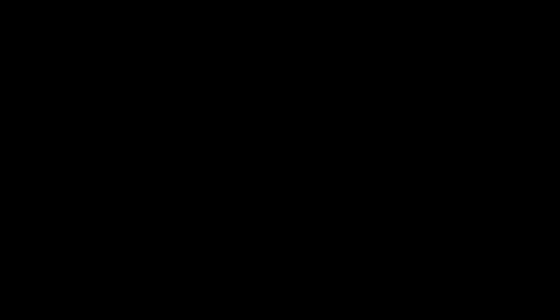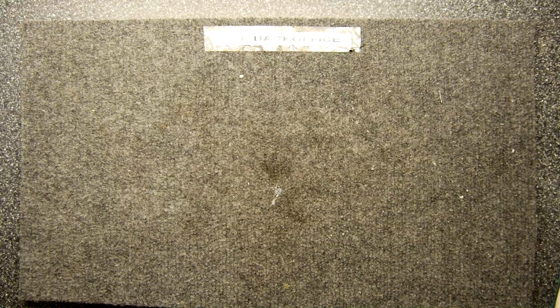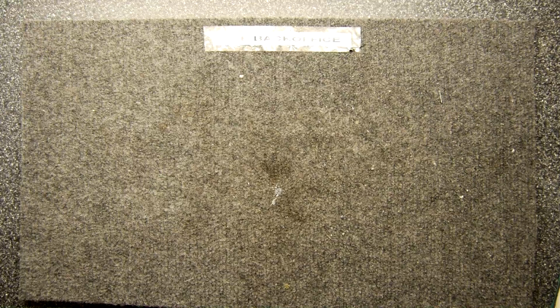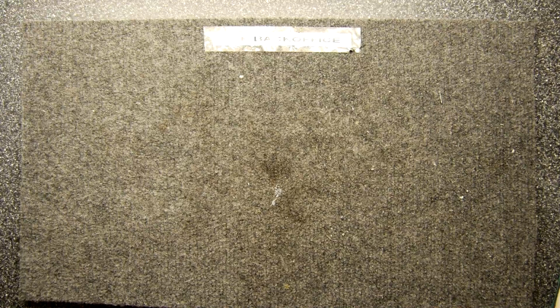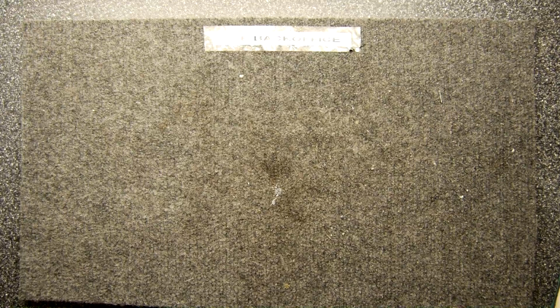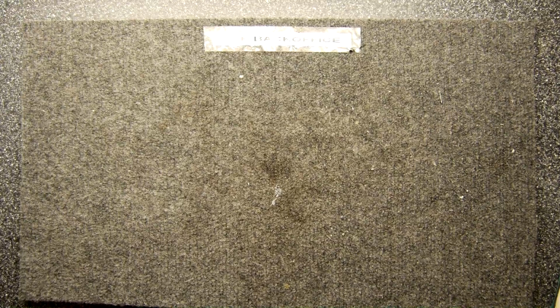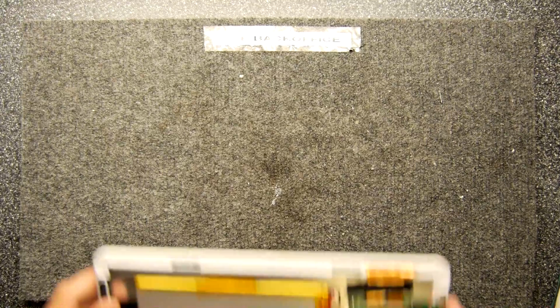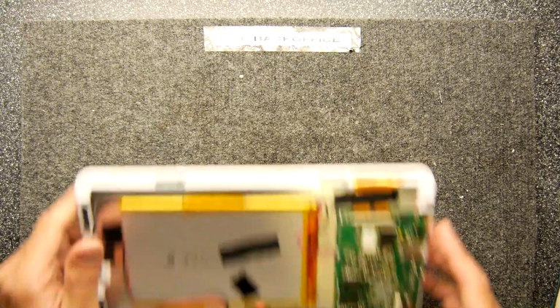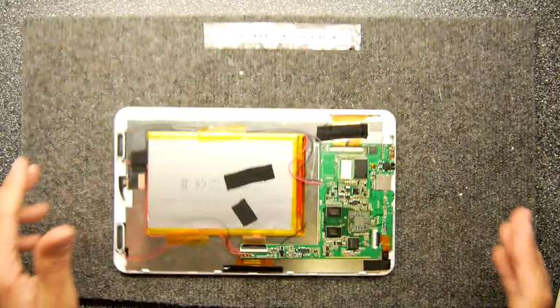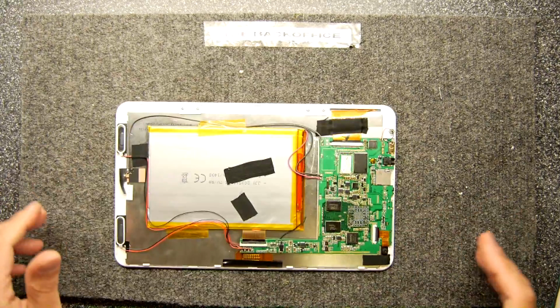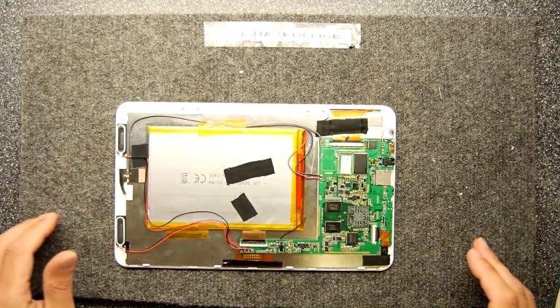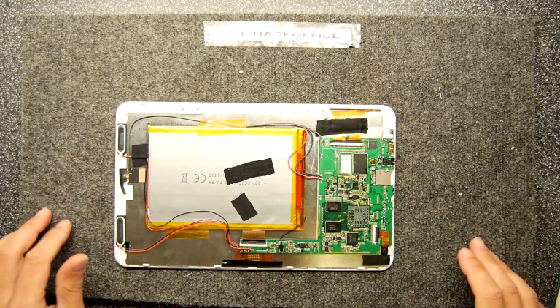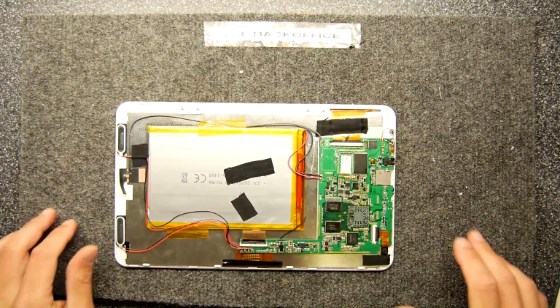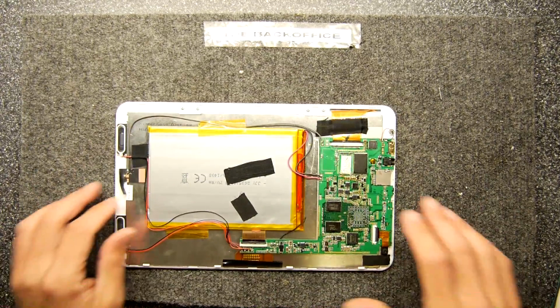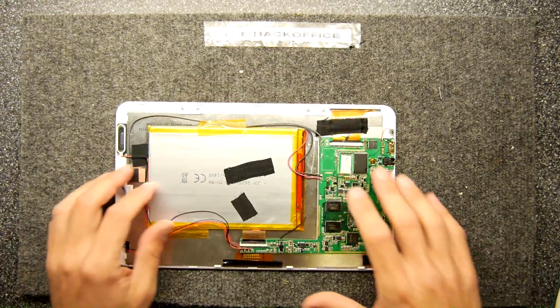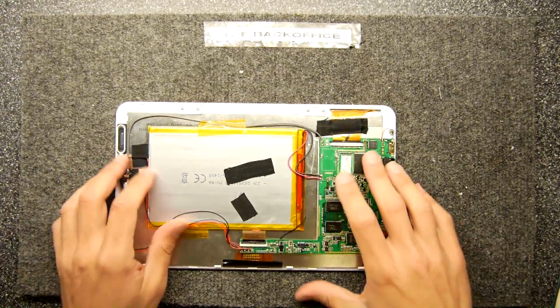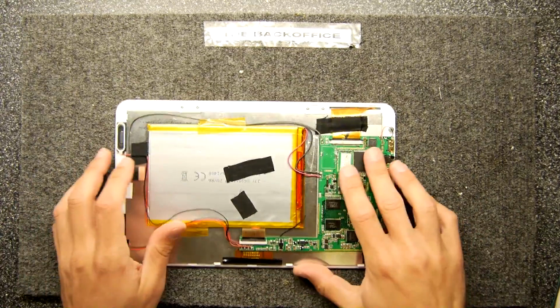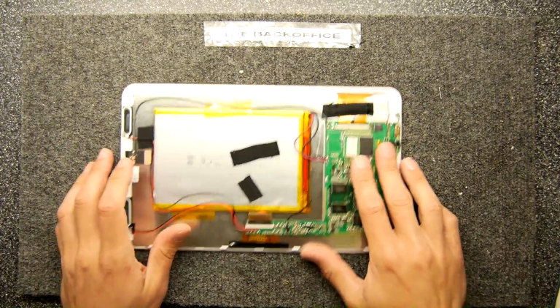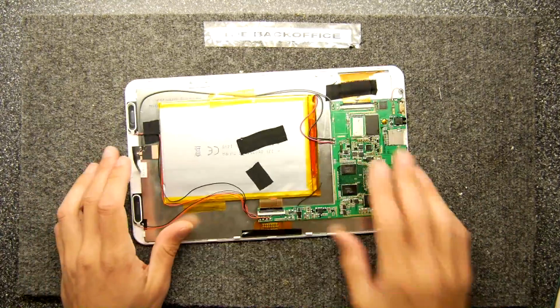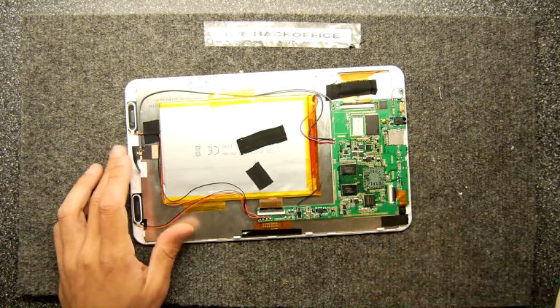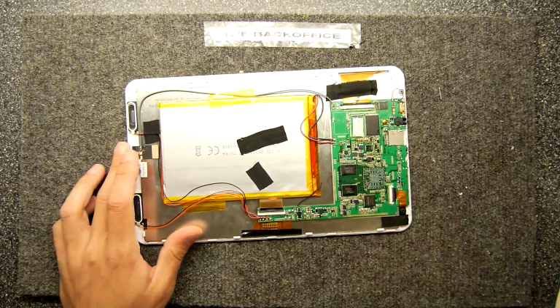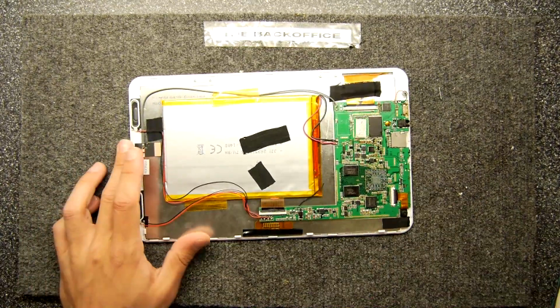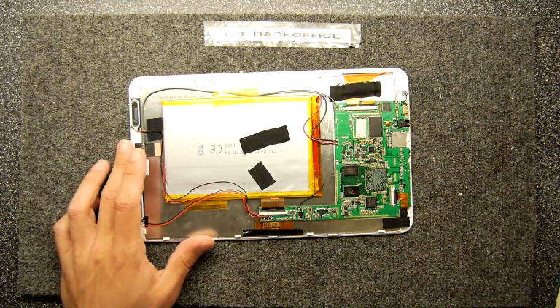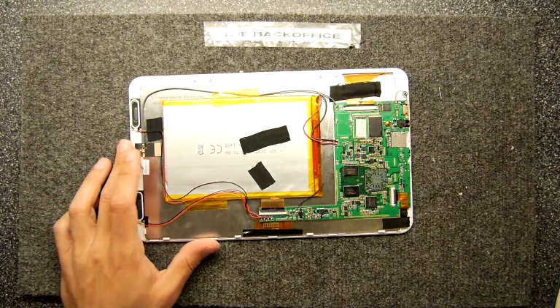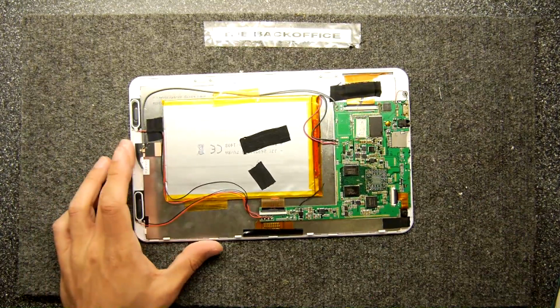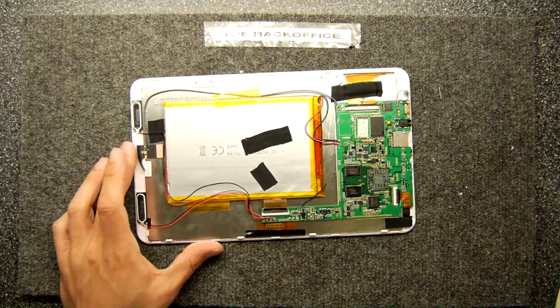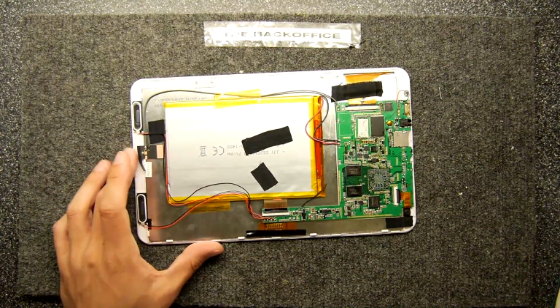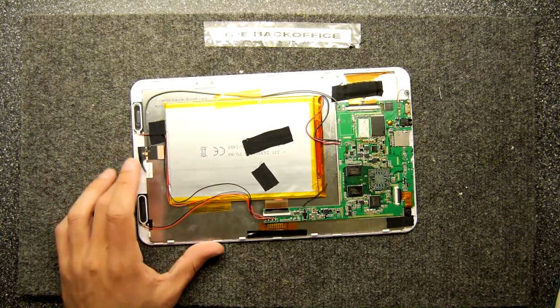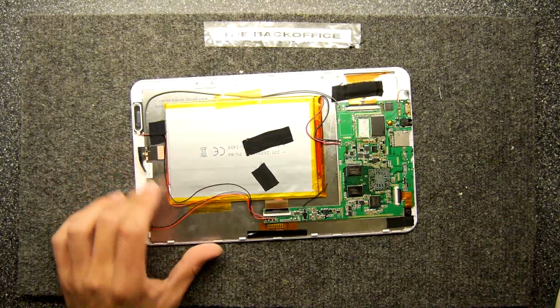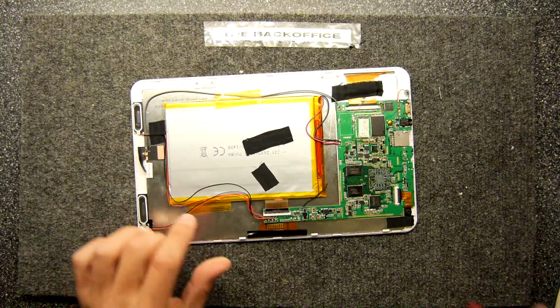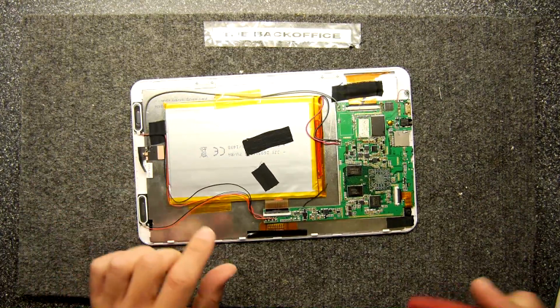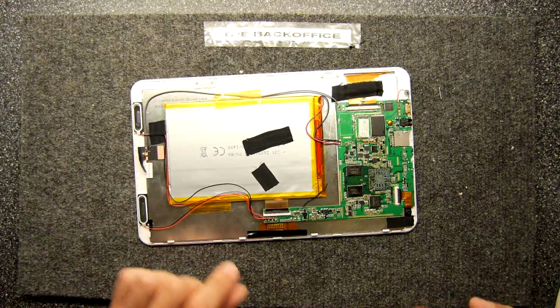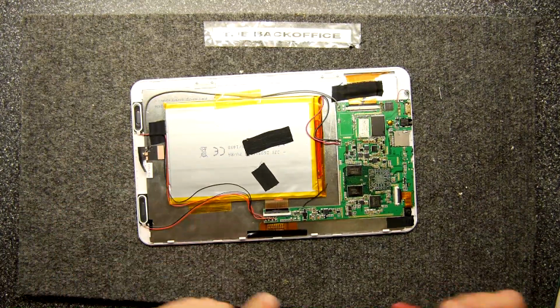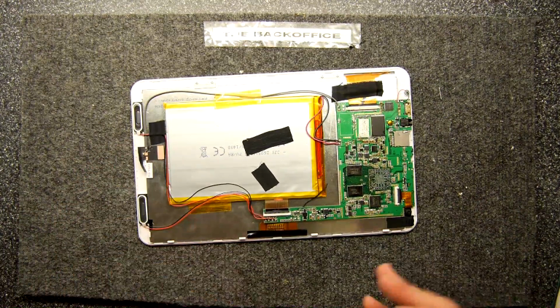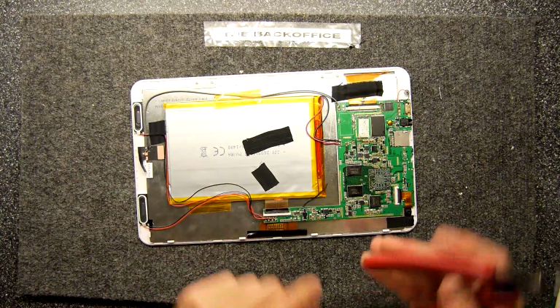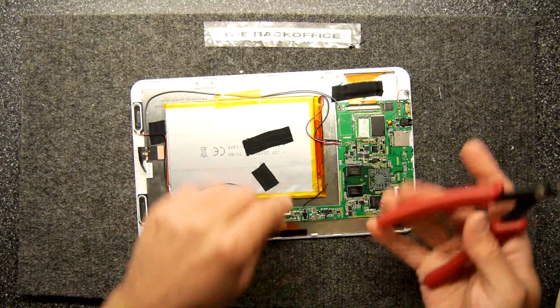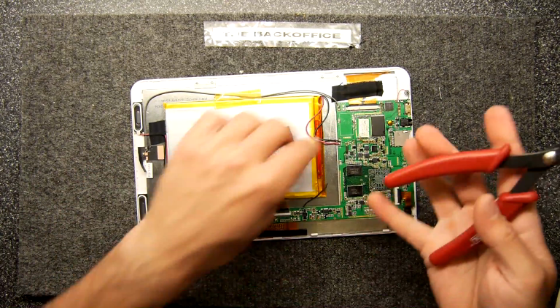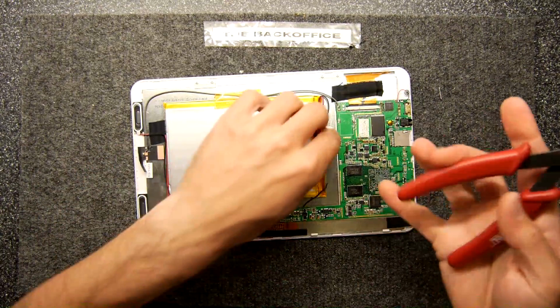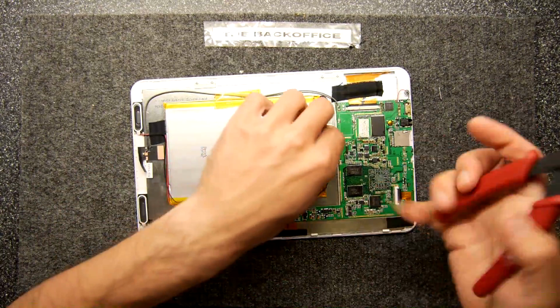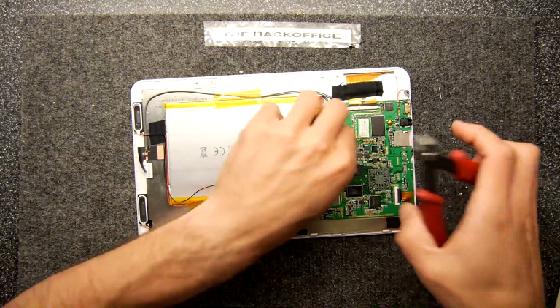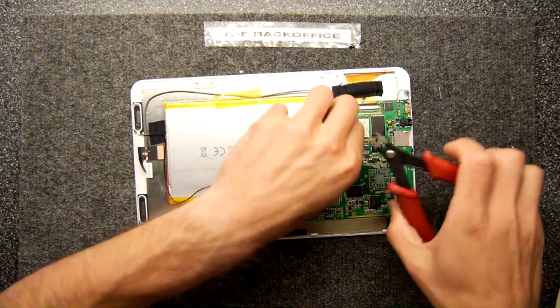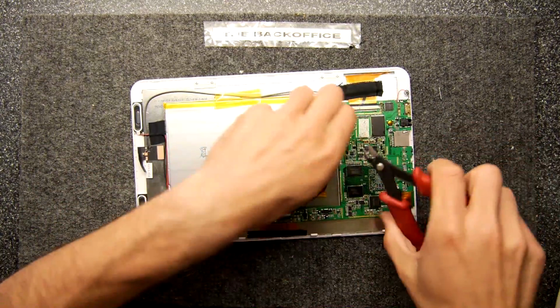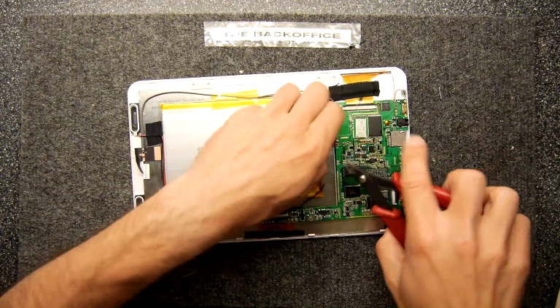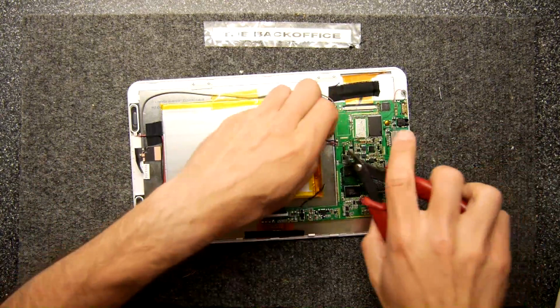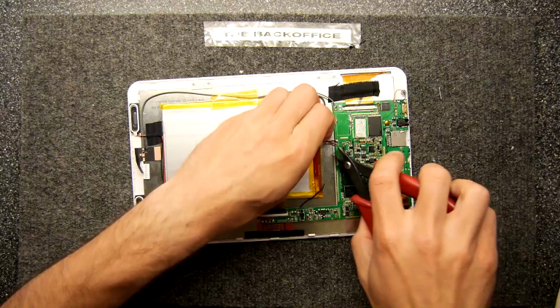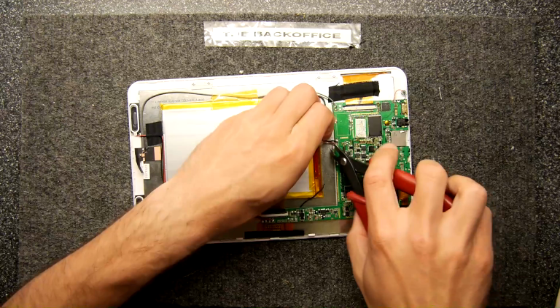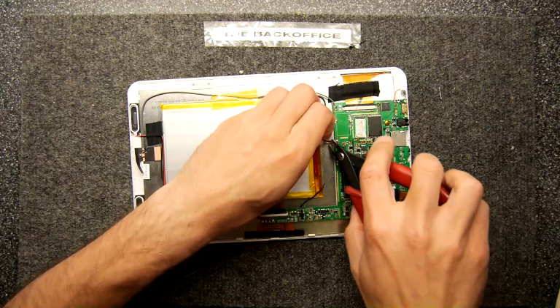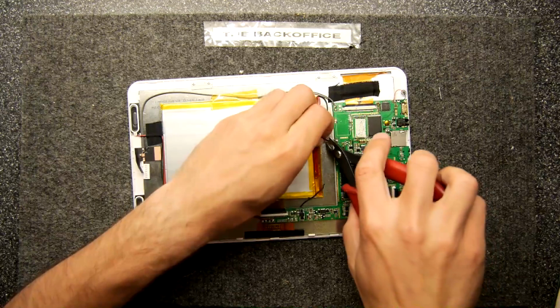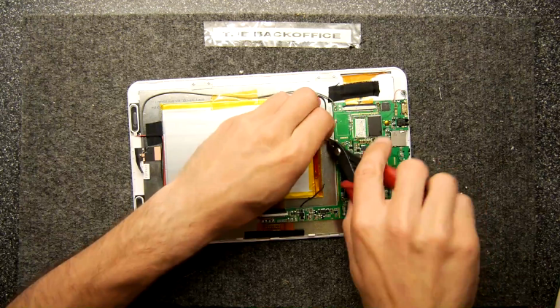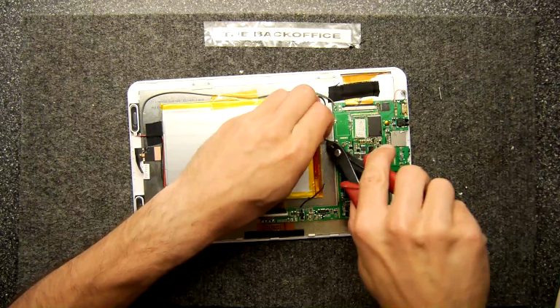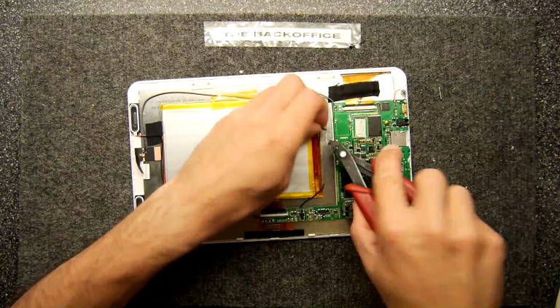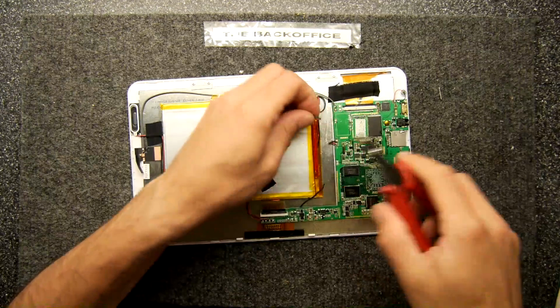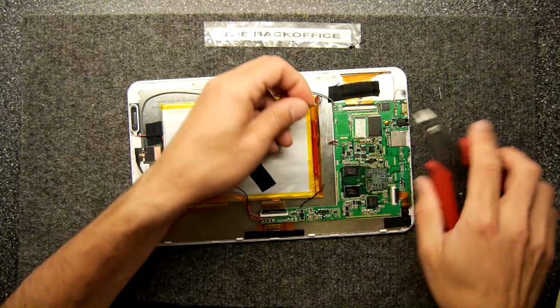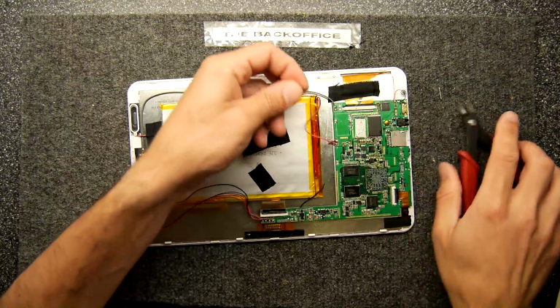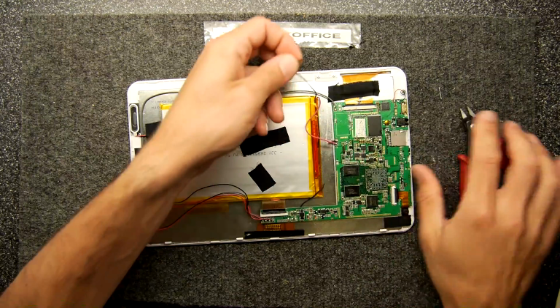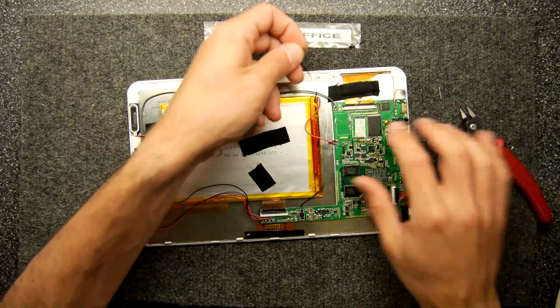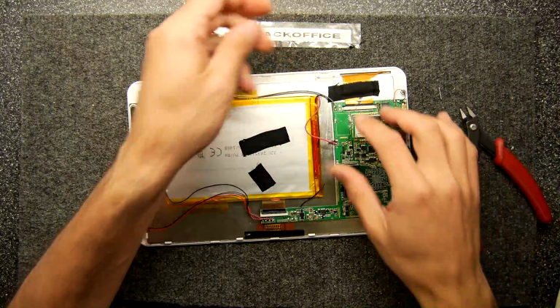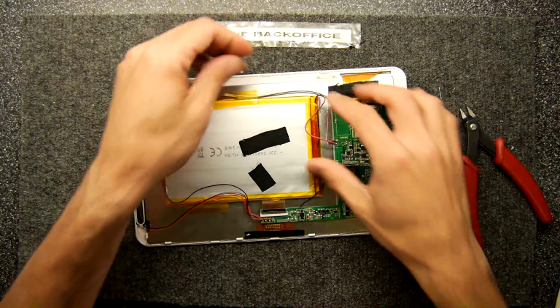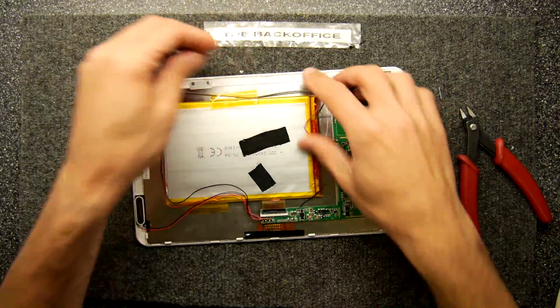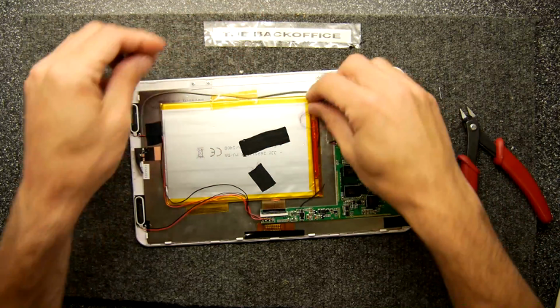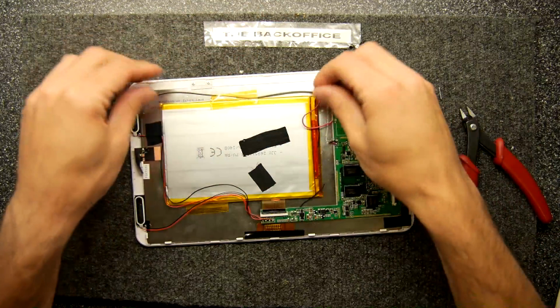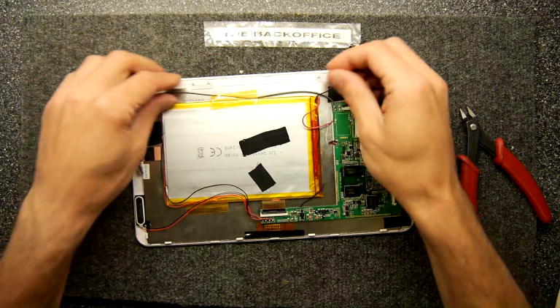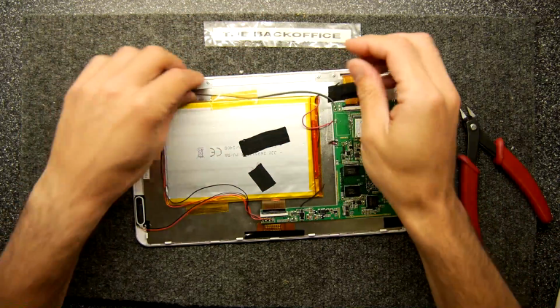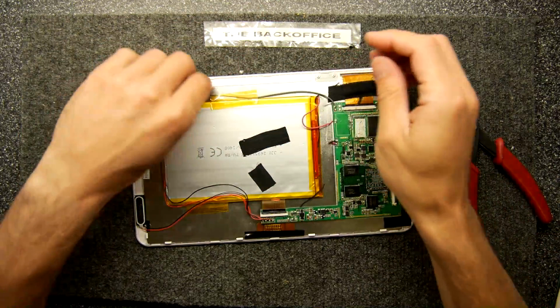Hi, I'm Andrew Armstrong and welcome to the Back Office Teardown Lab. We're just going to play again with our tablet of infinite fun because it's got so many fun things on it that we can continue to learn and educate ourselves from.